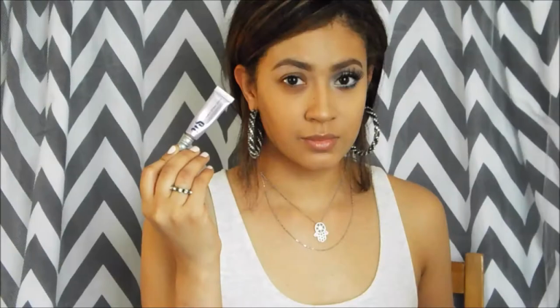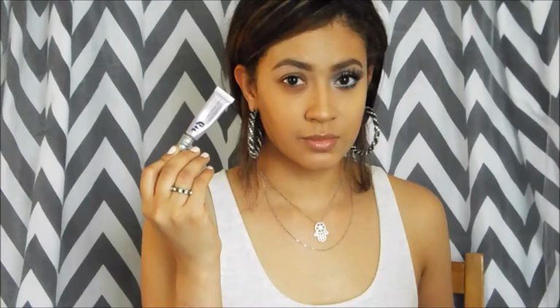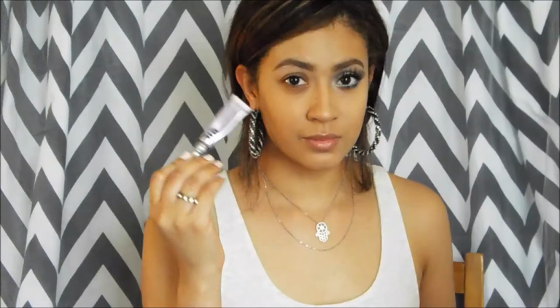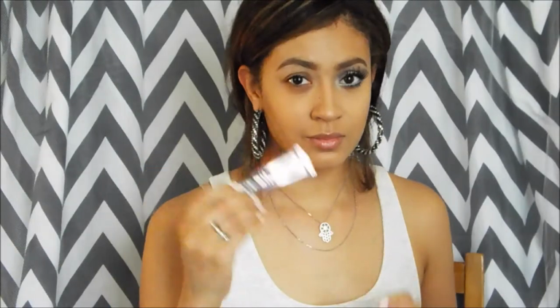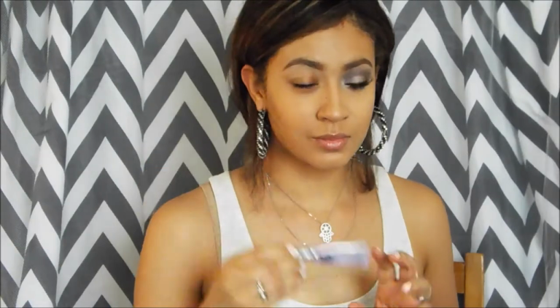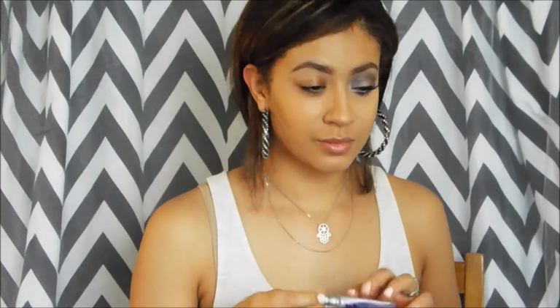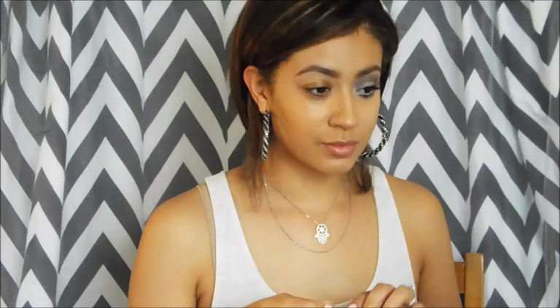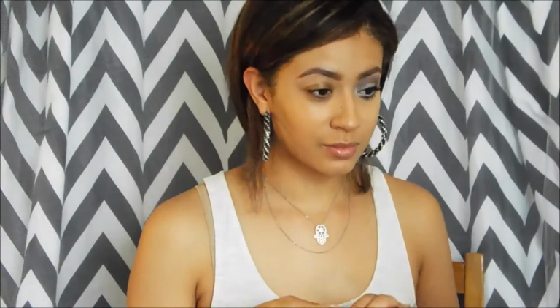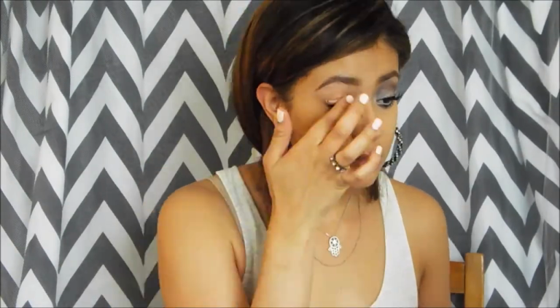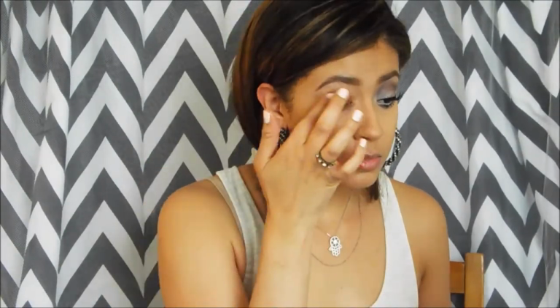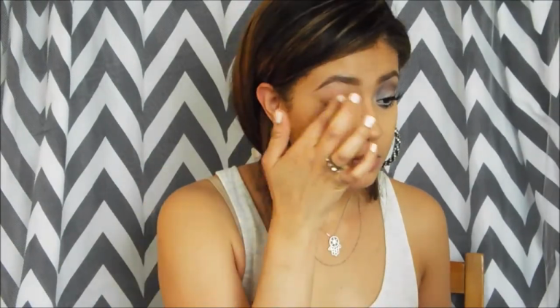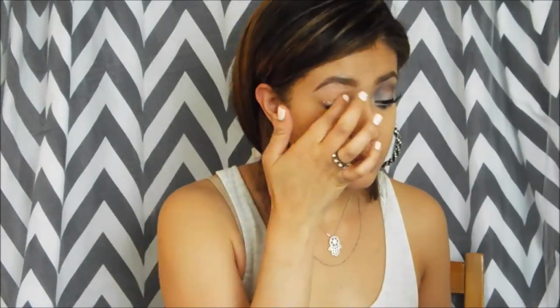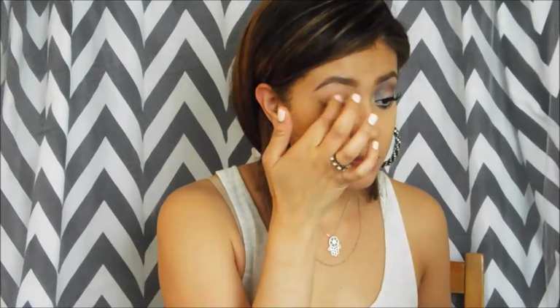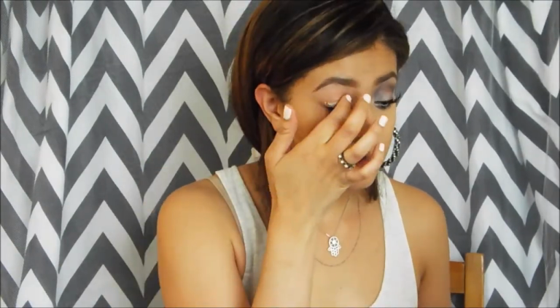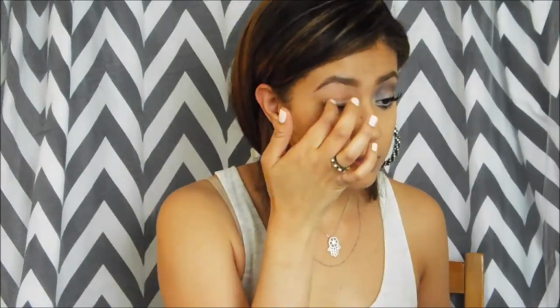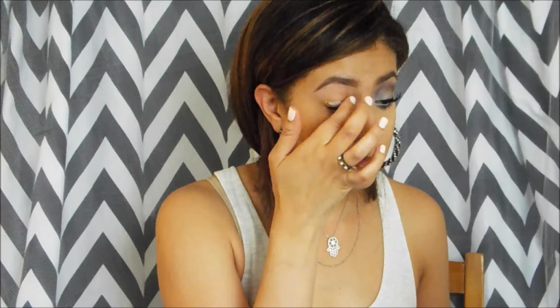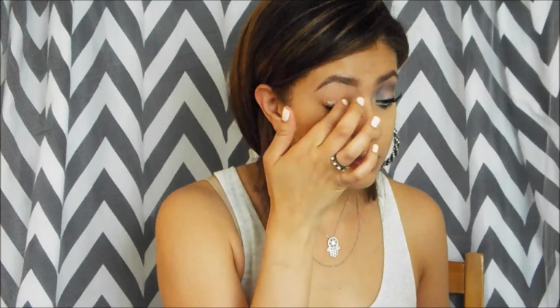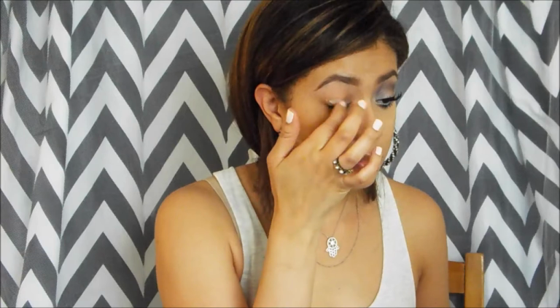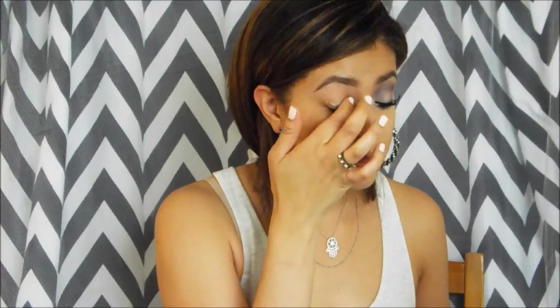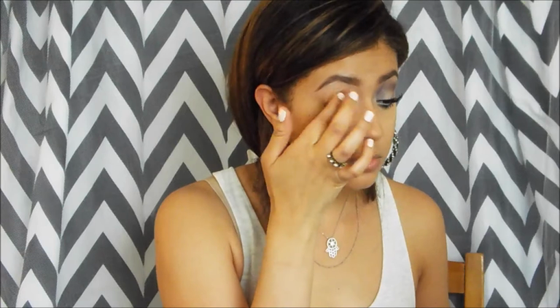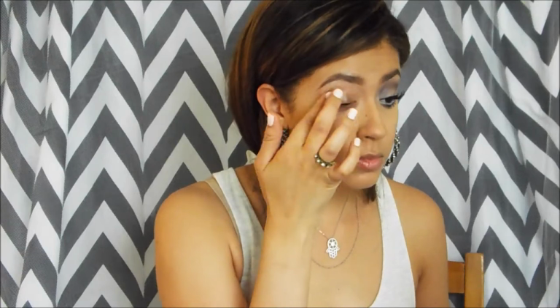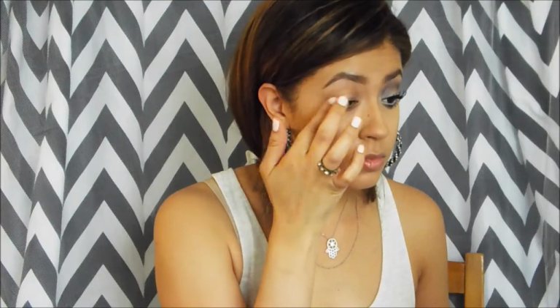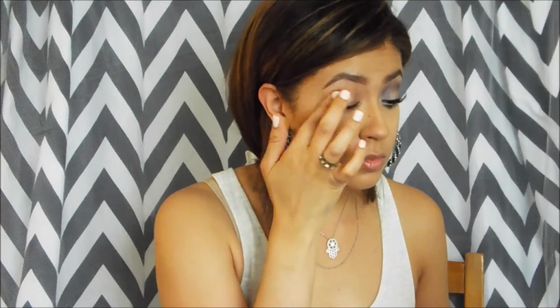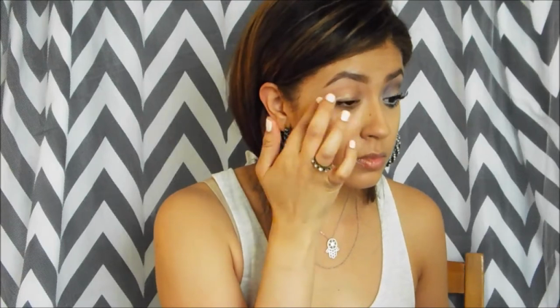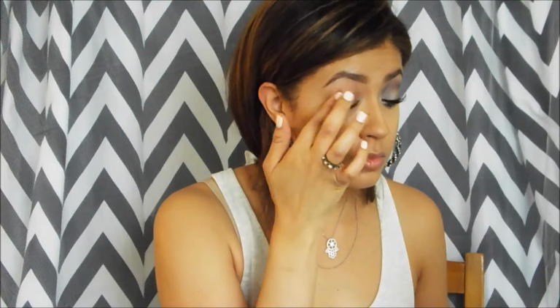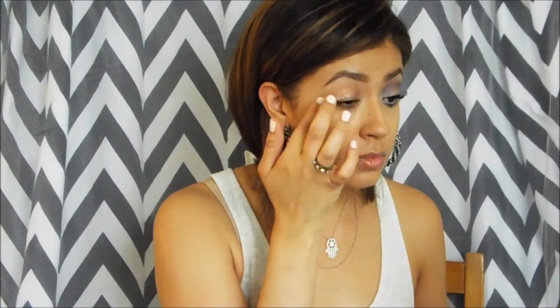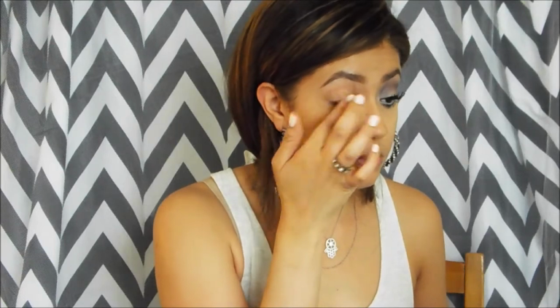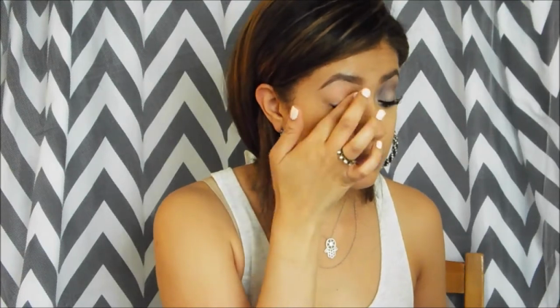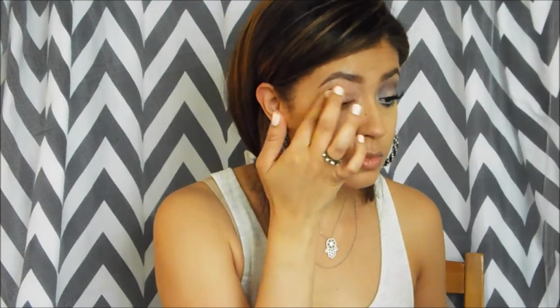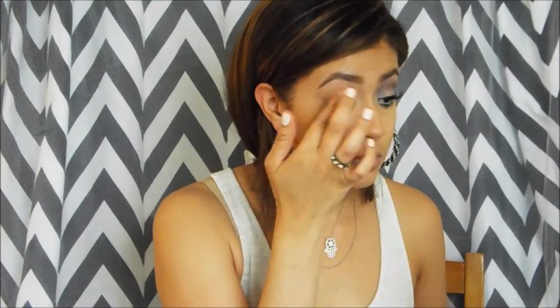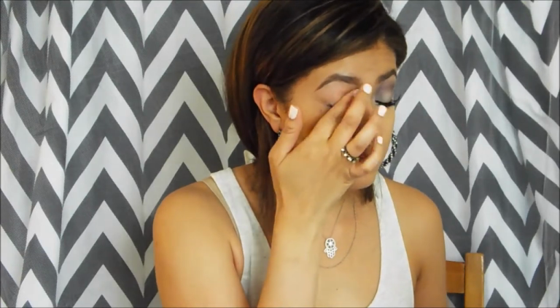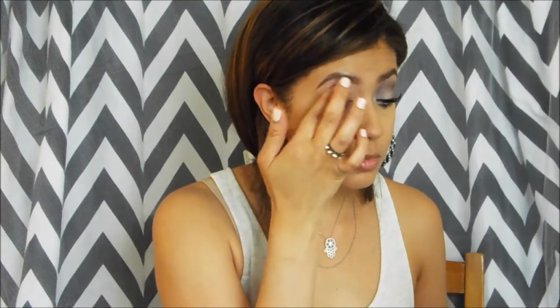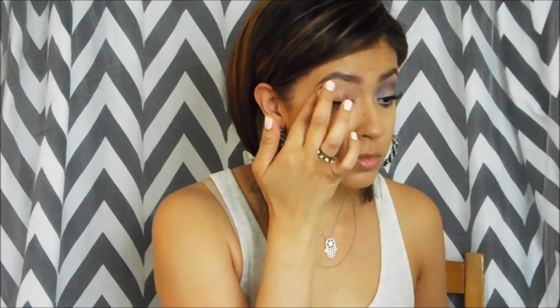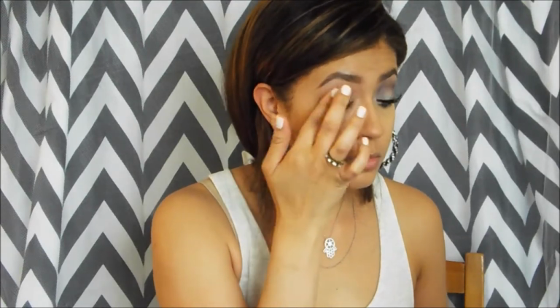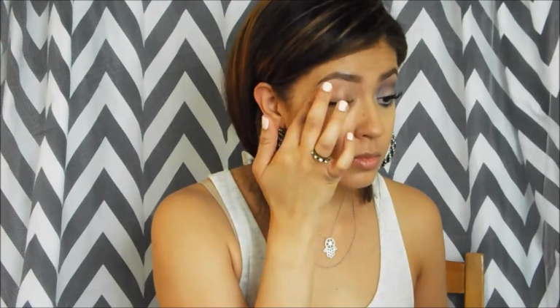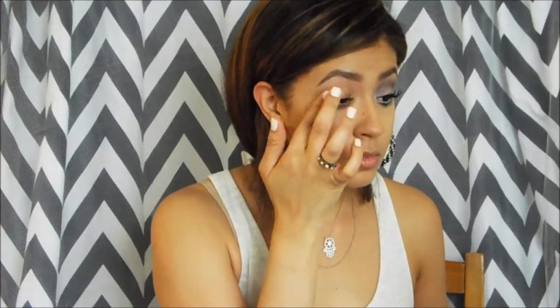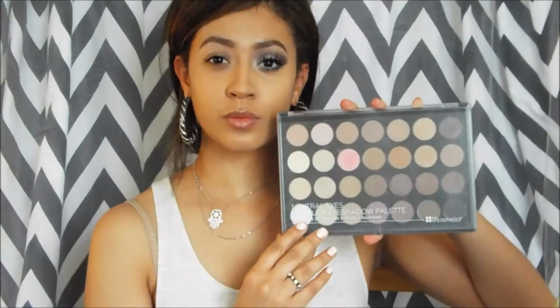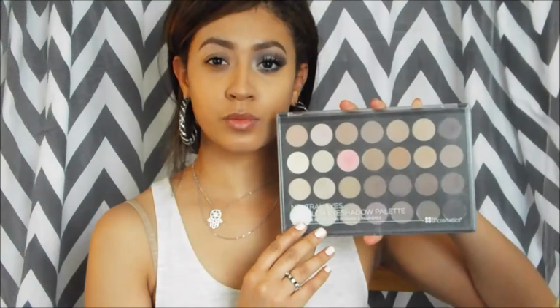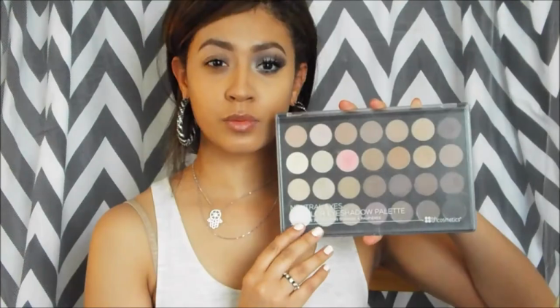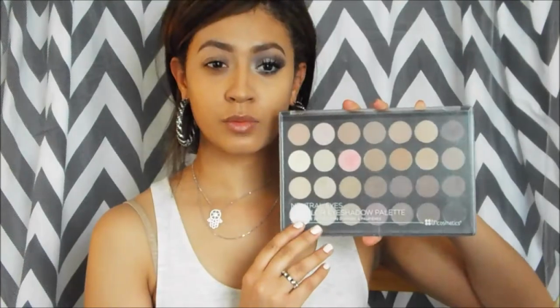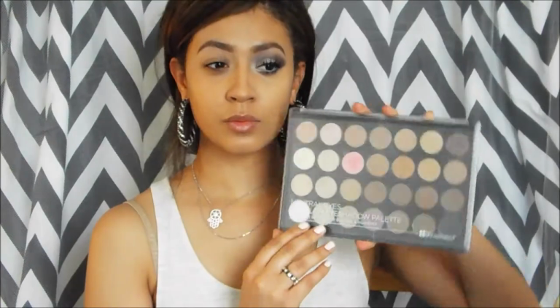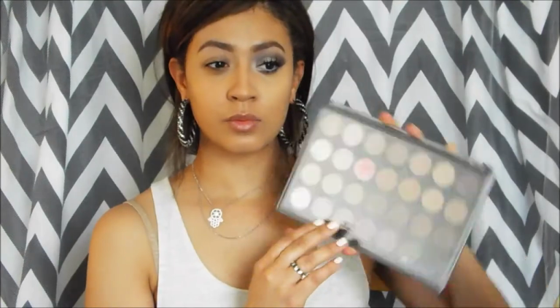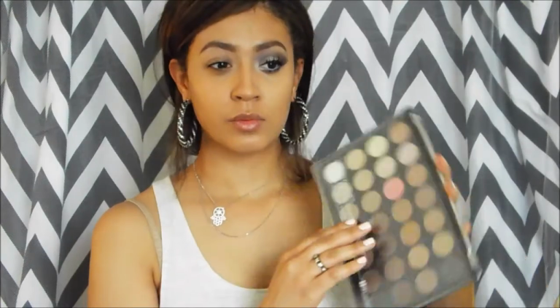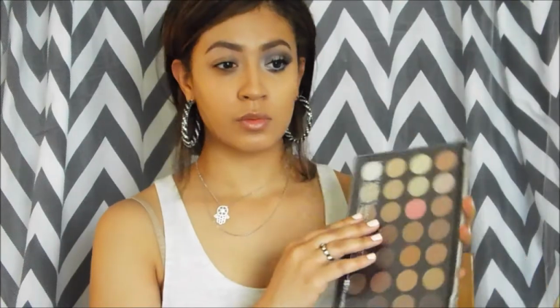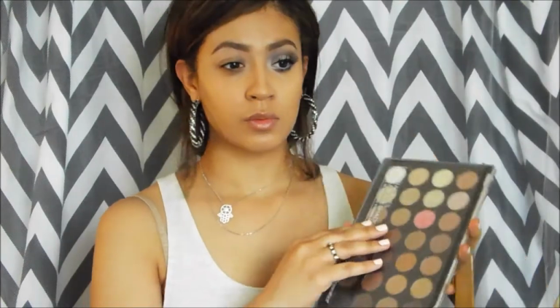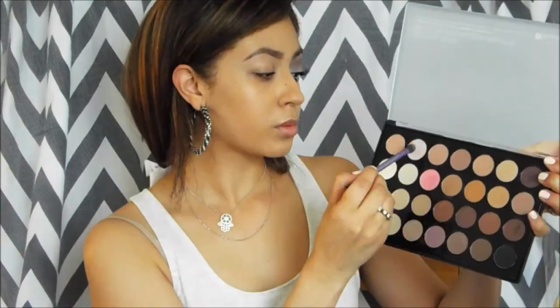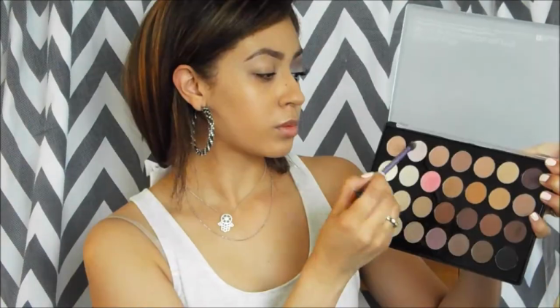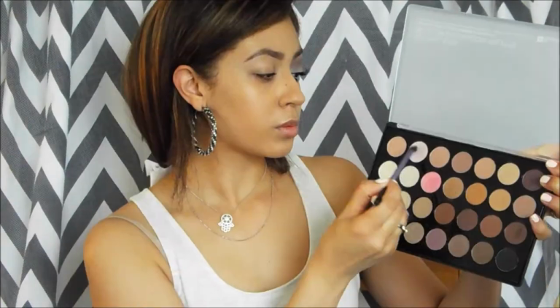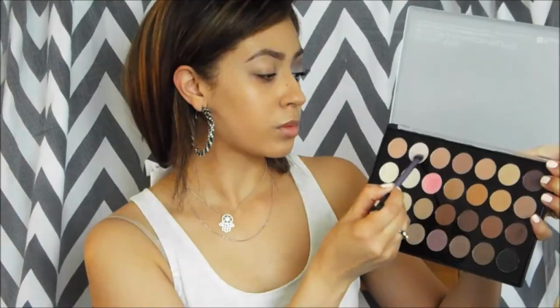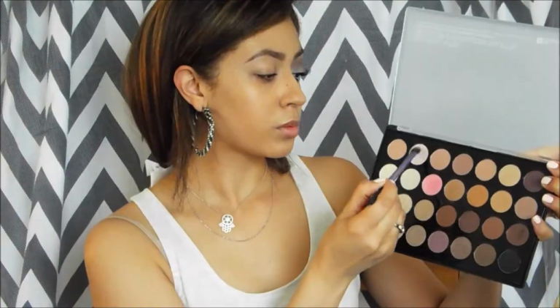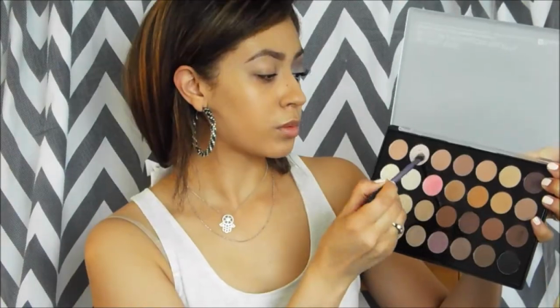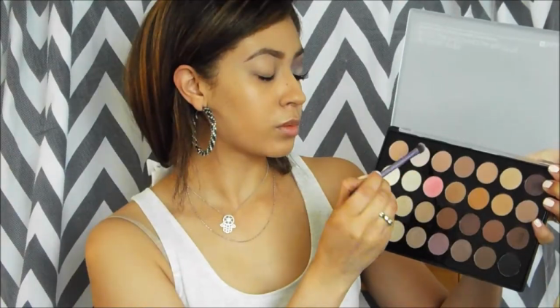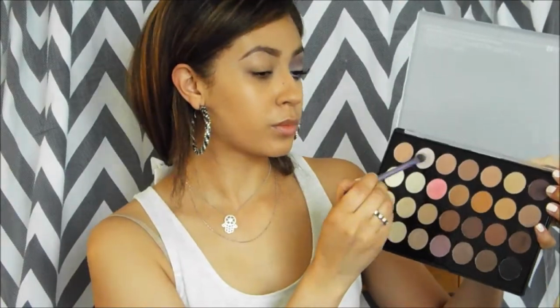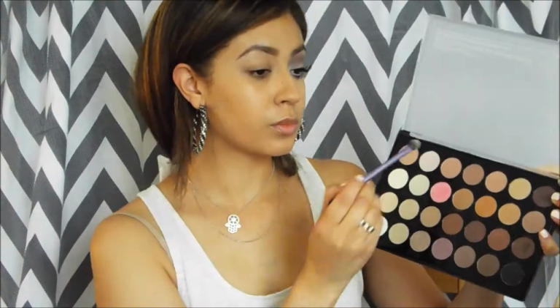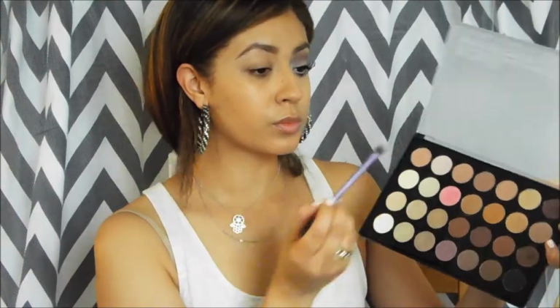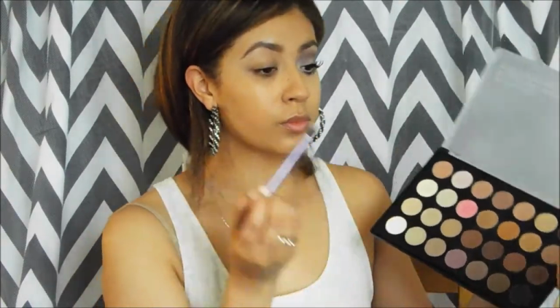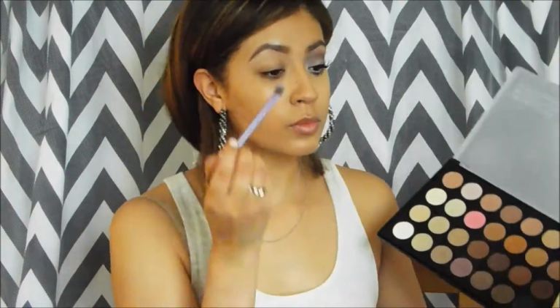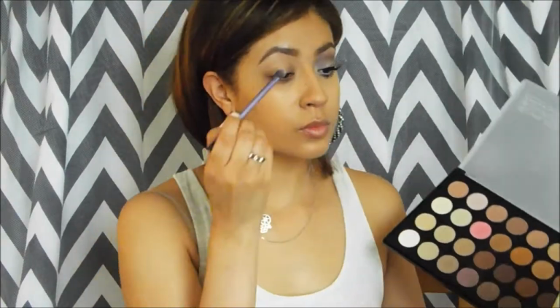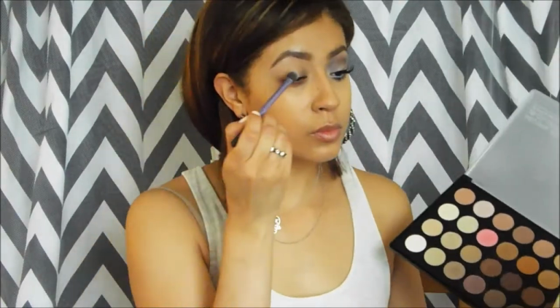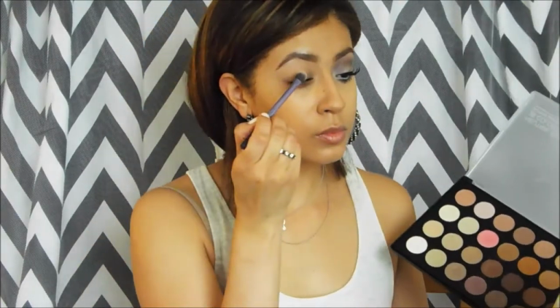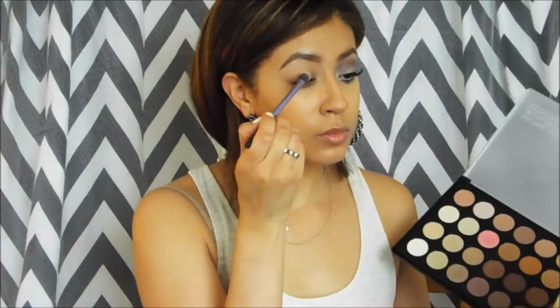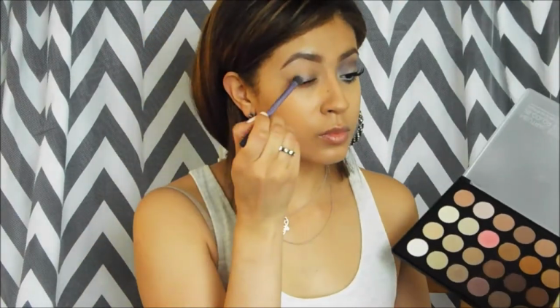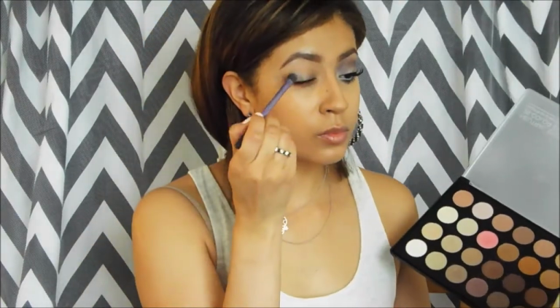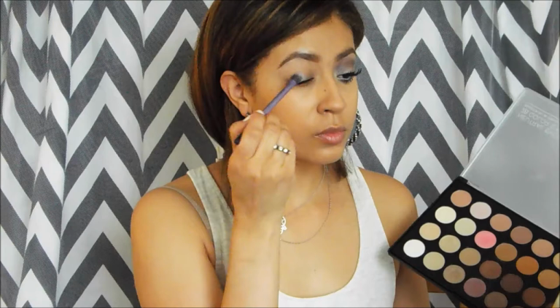Hey guys, I'm going to start off my look by using my Urban Decay Primer all over my eyelid, and then I'm going to use my new palette by BH Cosmetics.